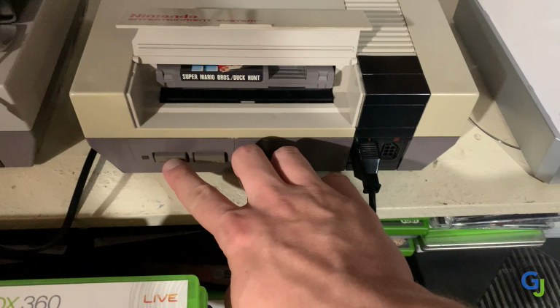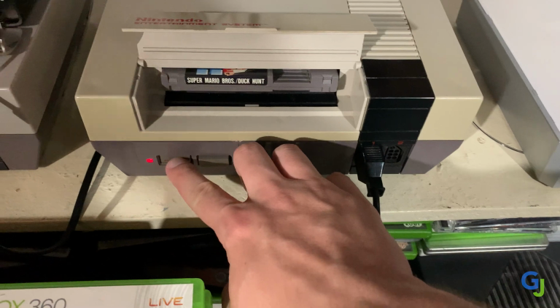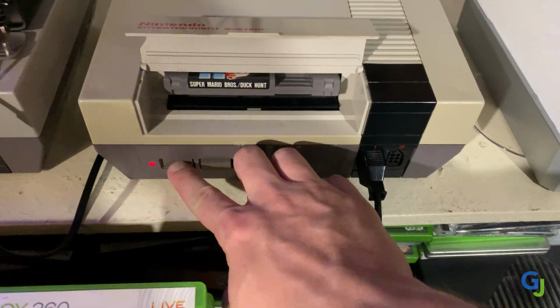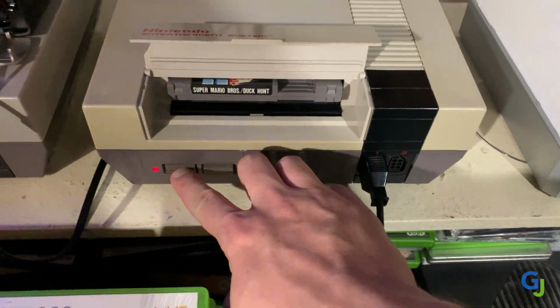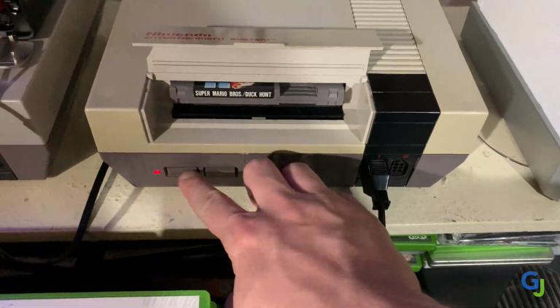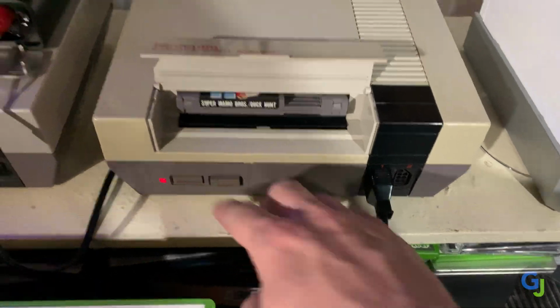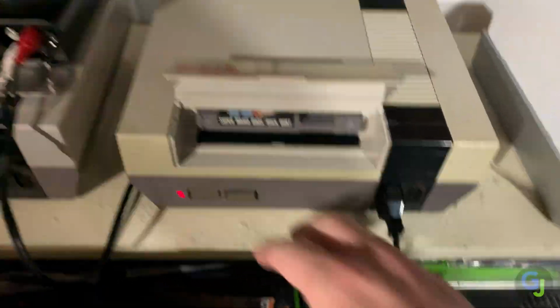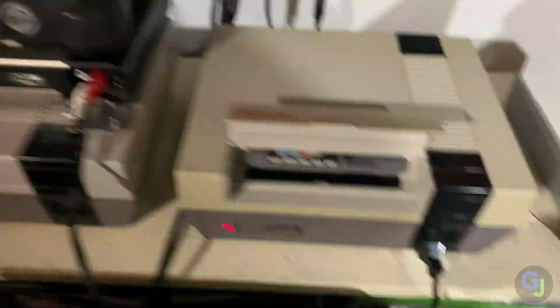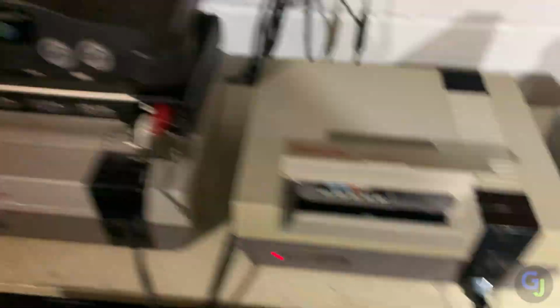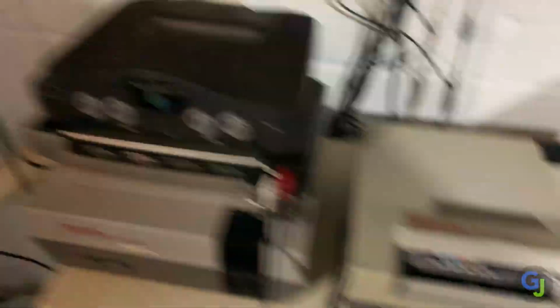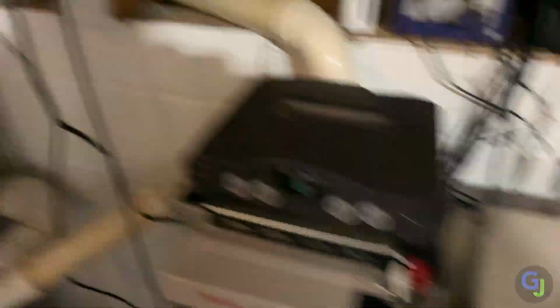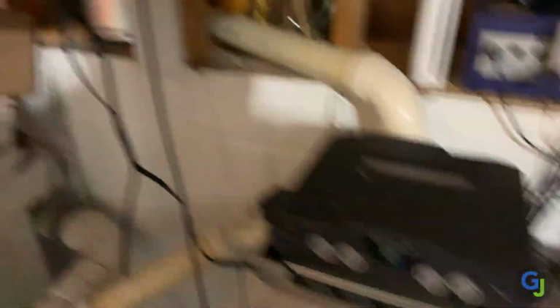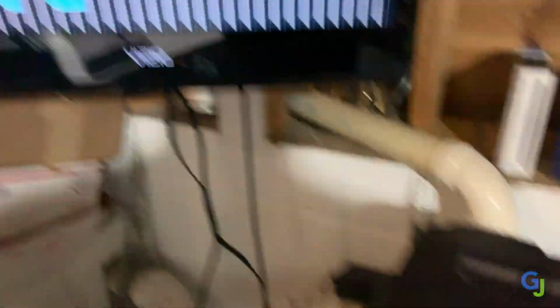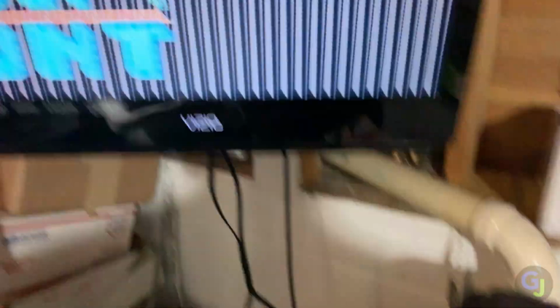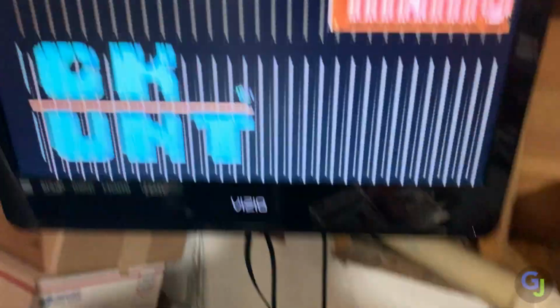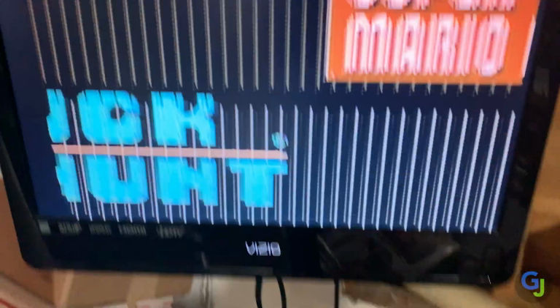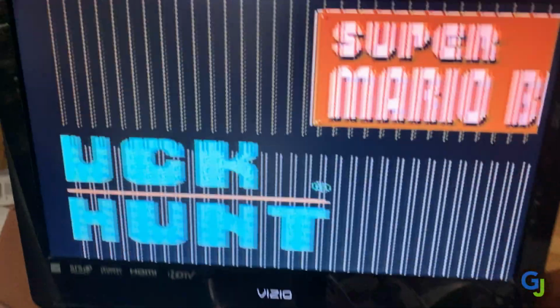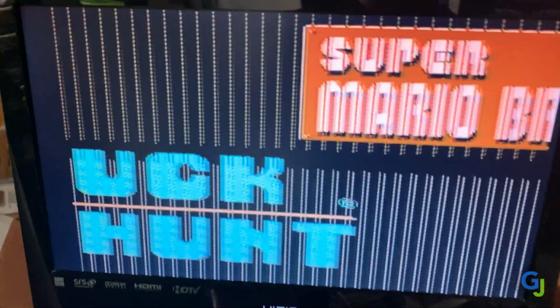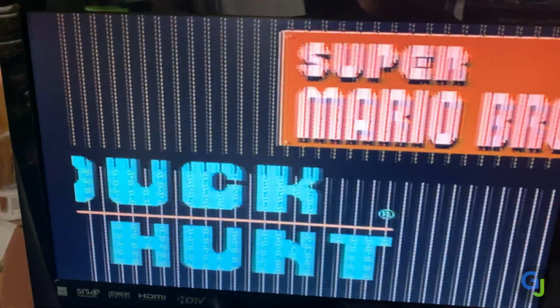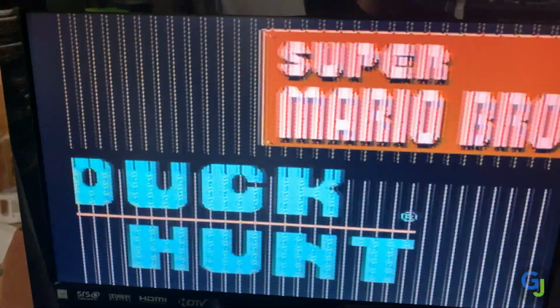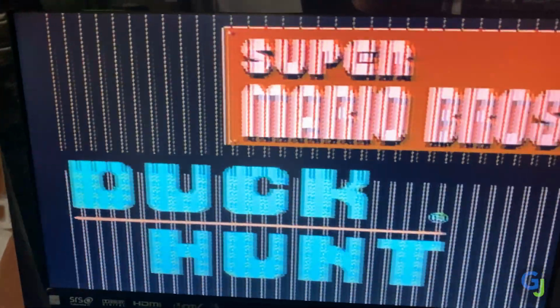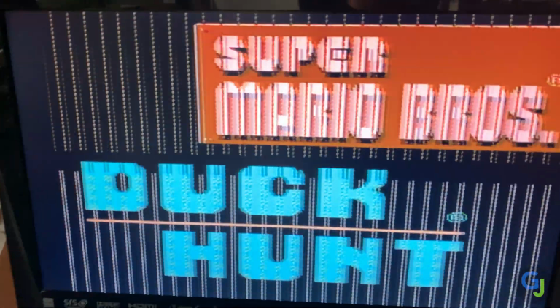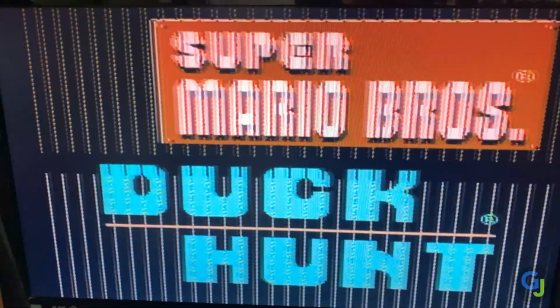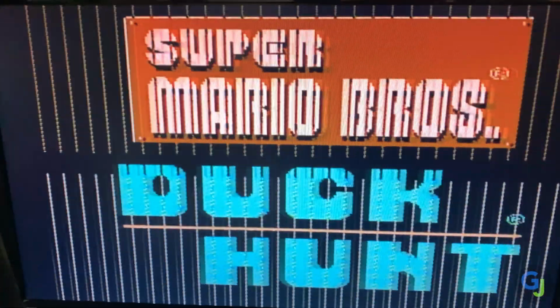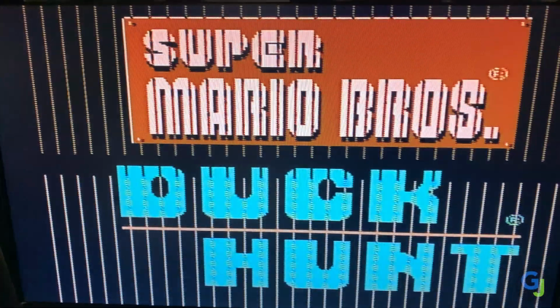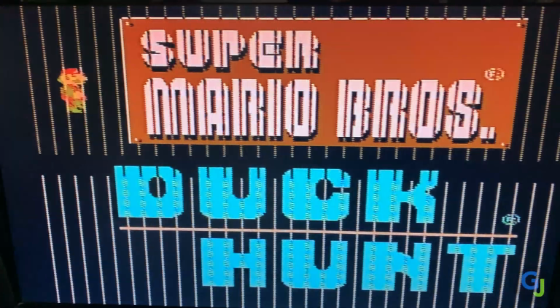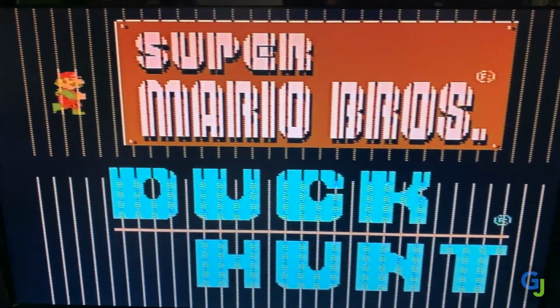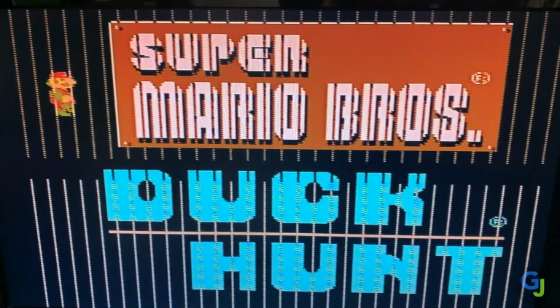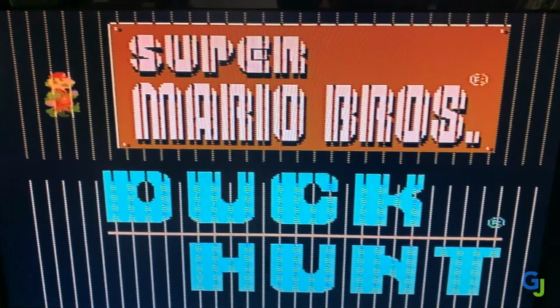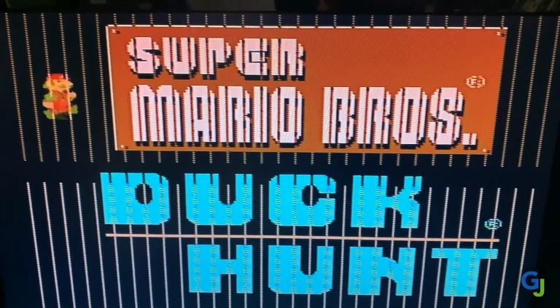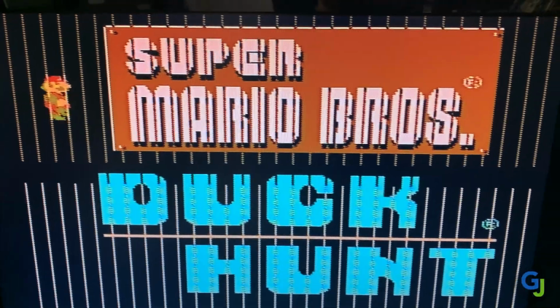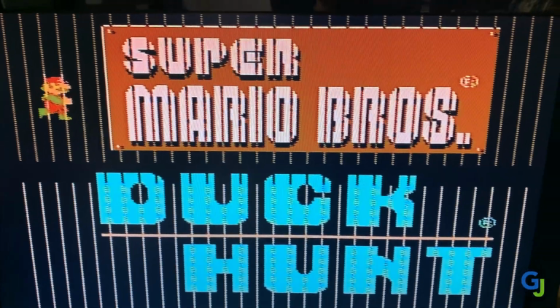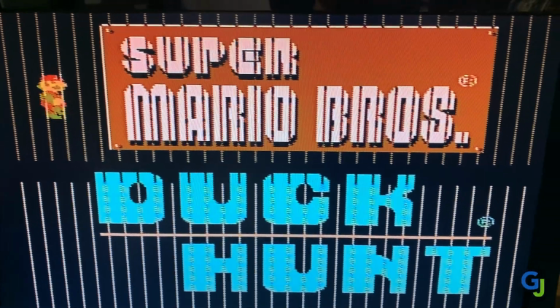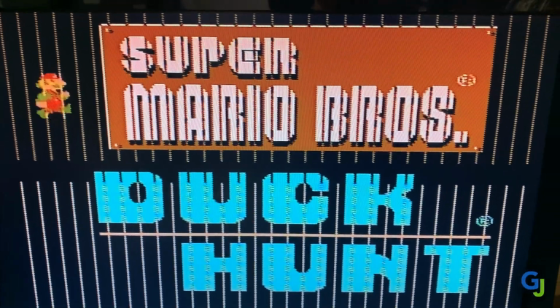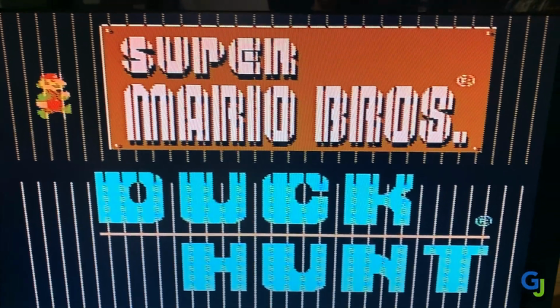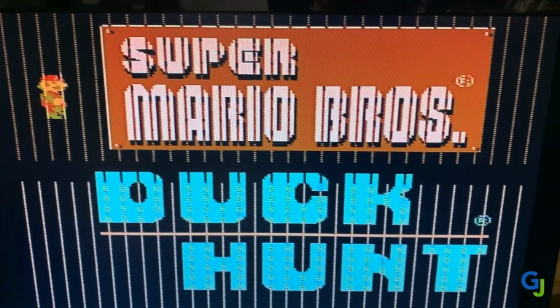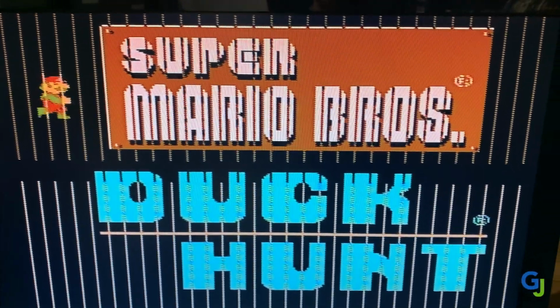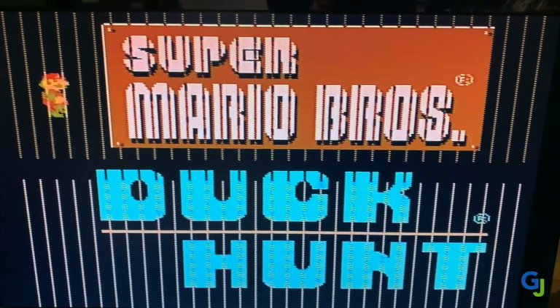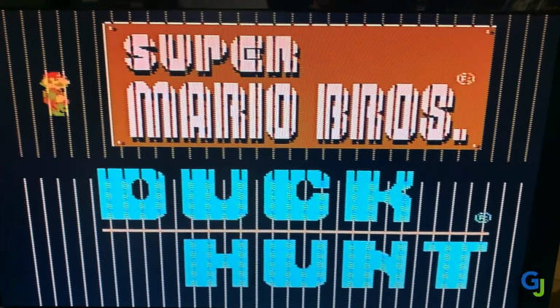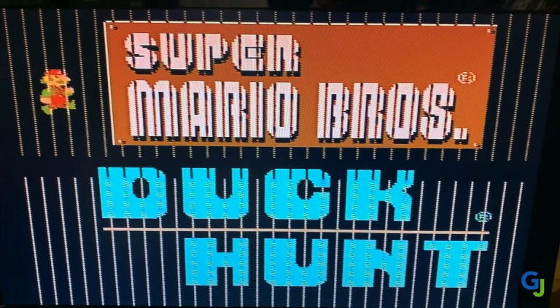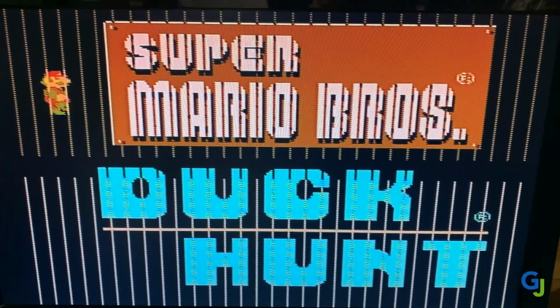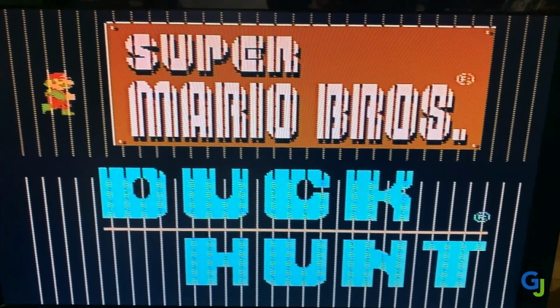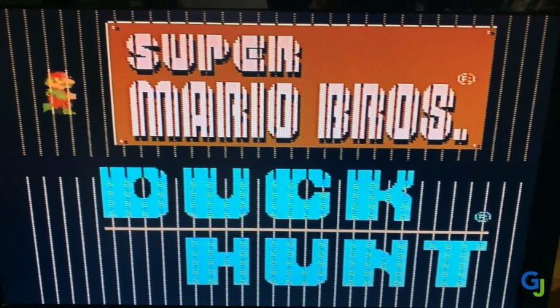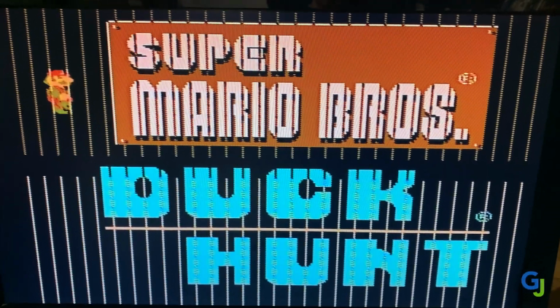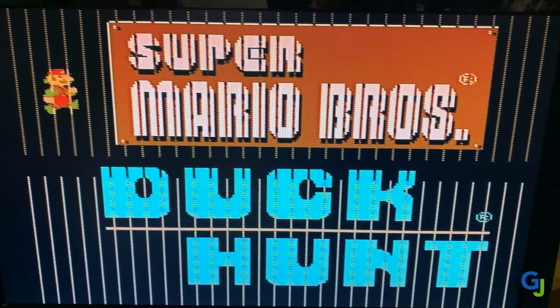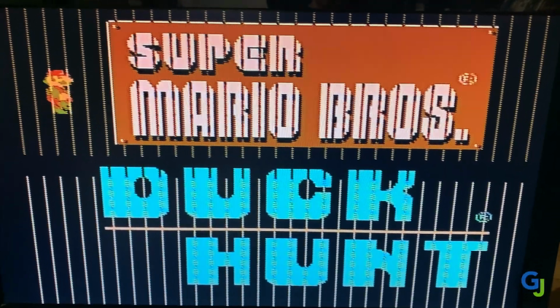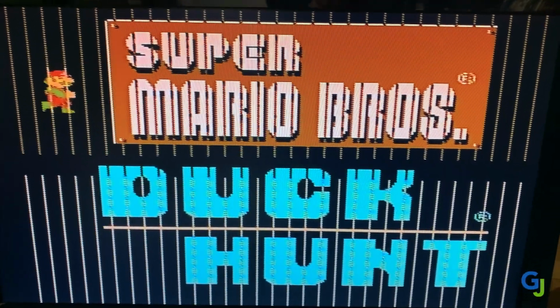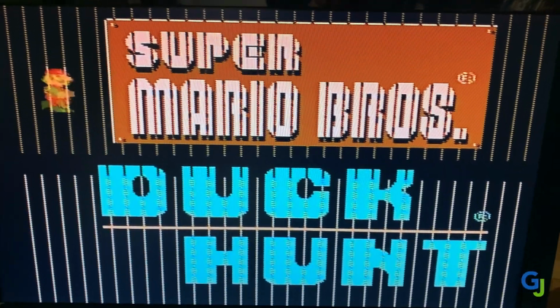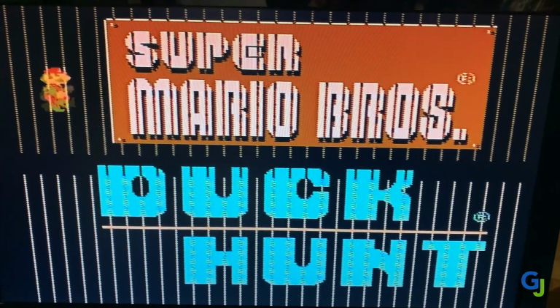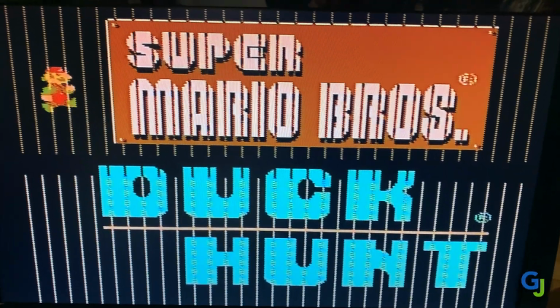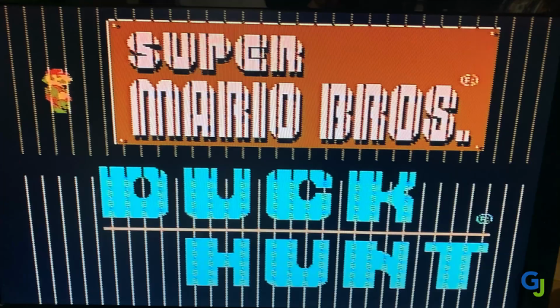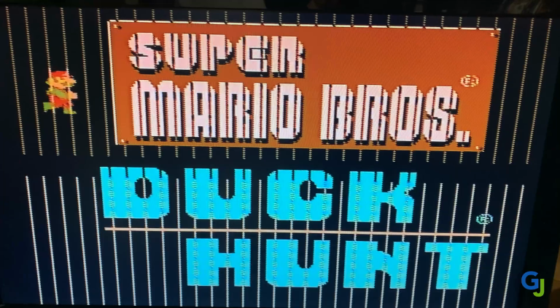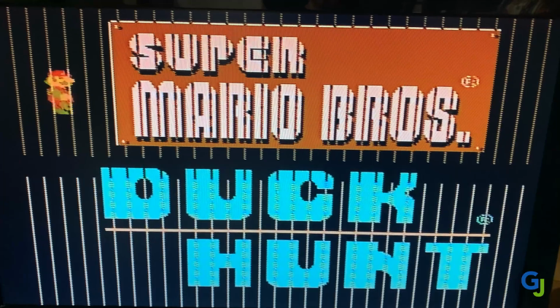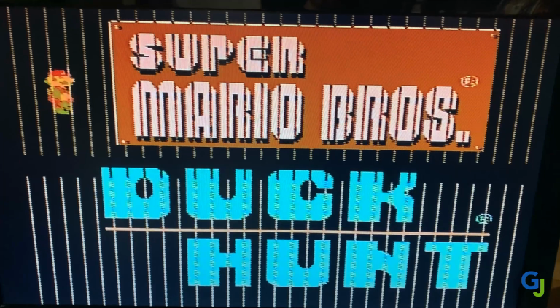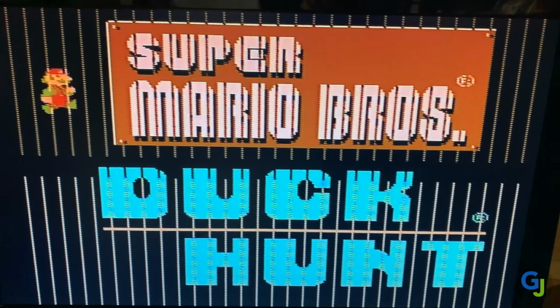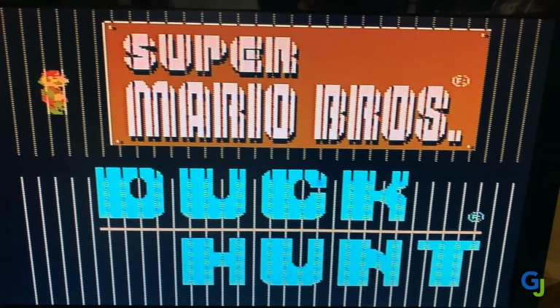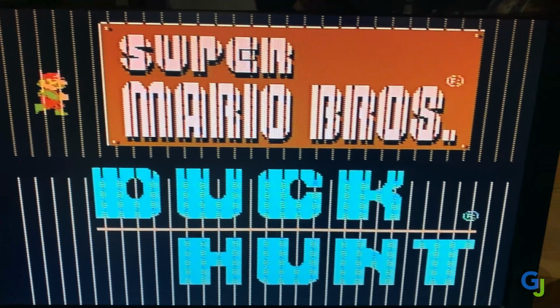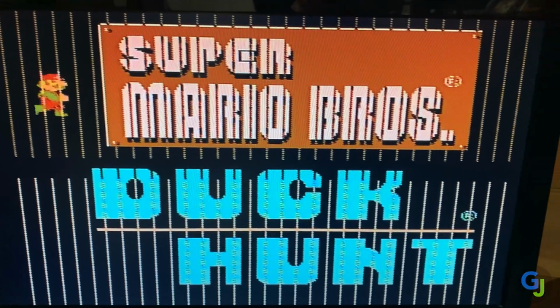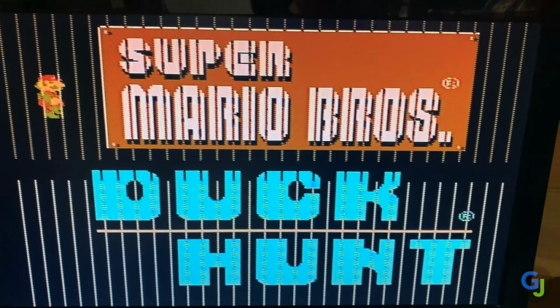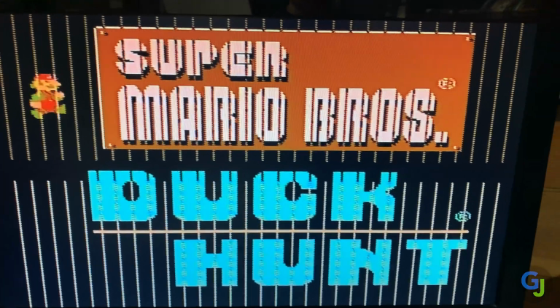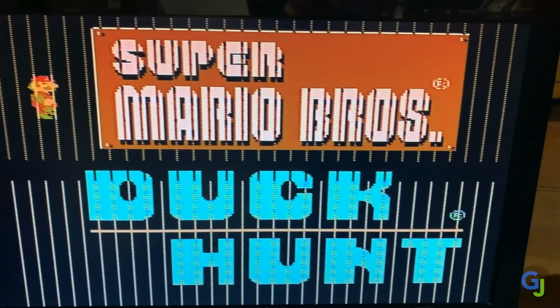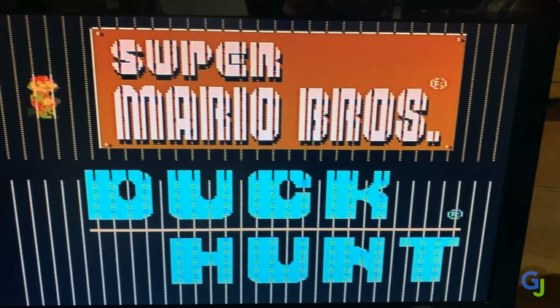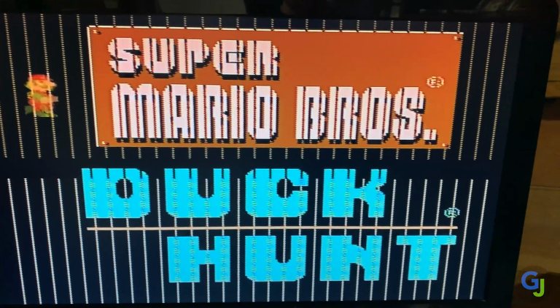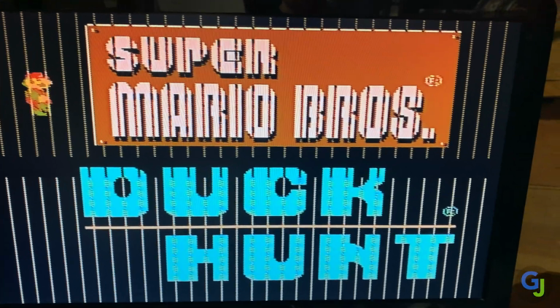Does your NES console play games but have these weird lines displaying when it does? Mine too. Let's see if we can fix that.